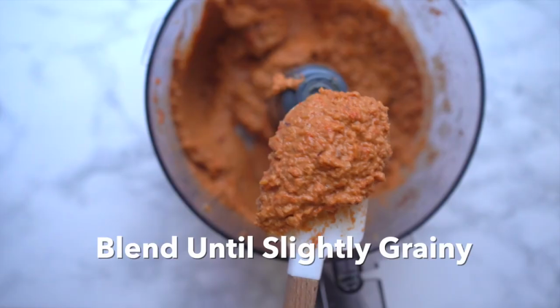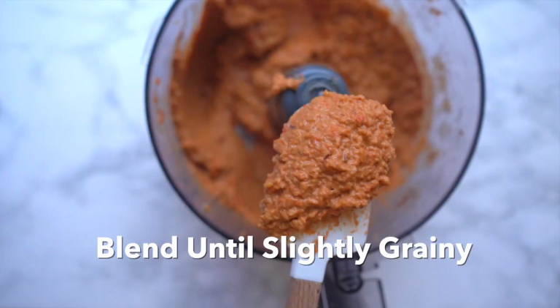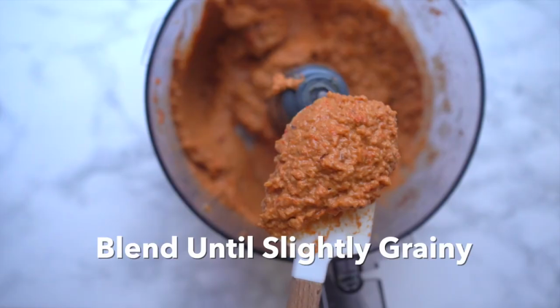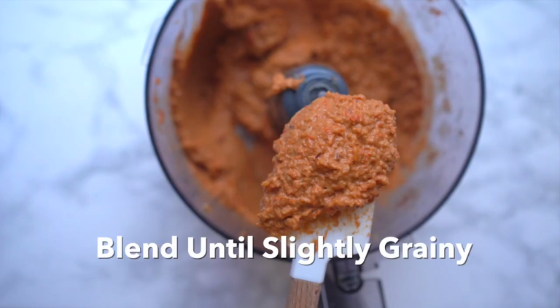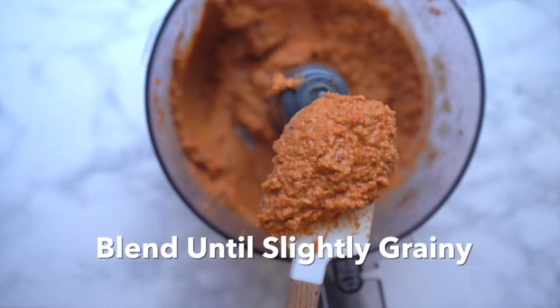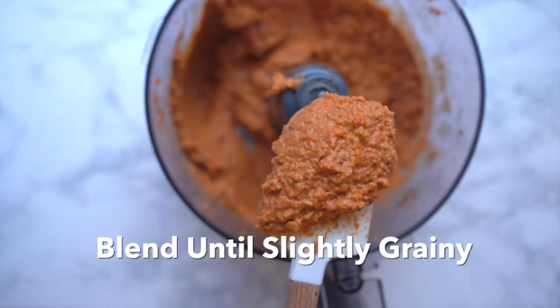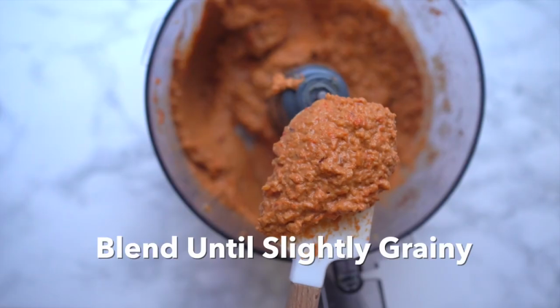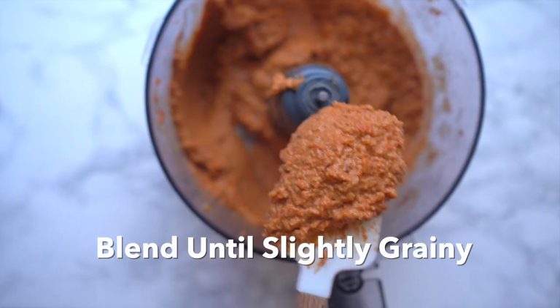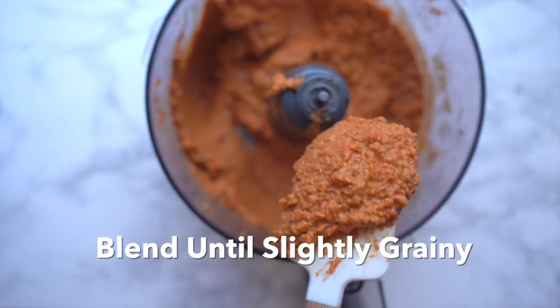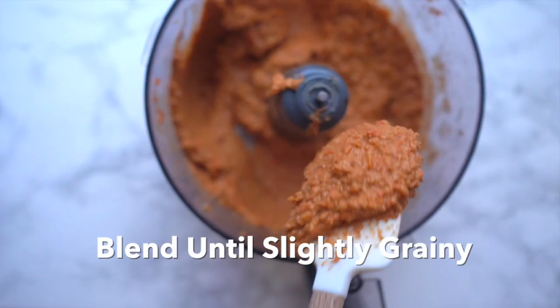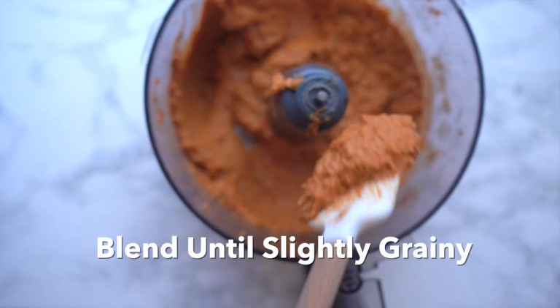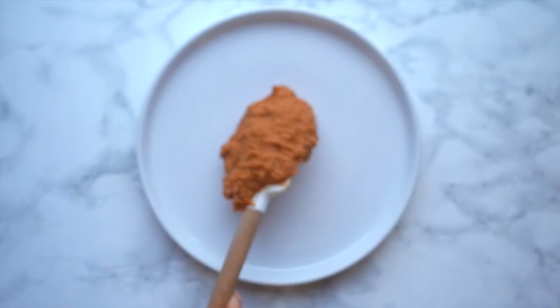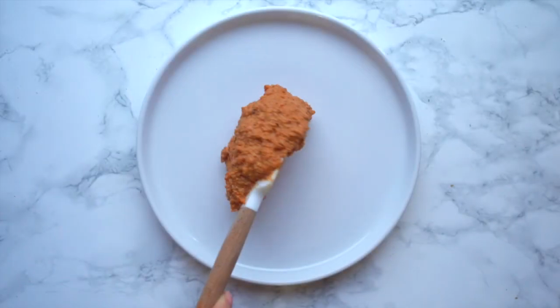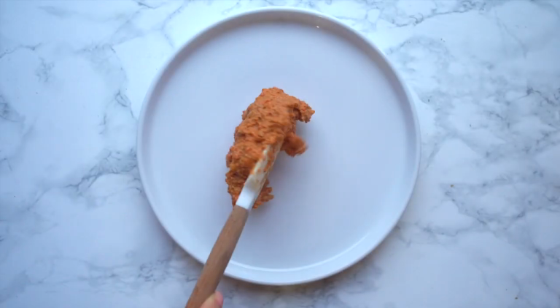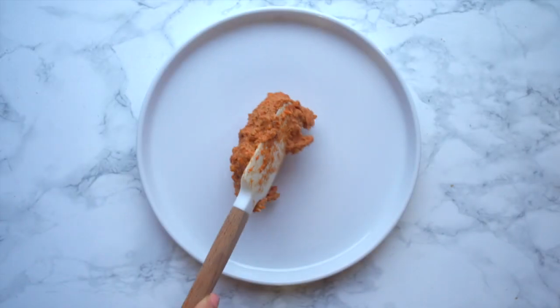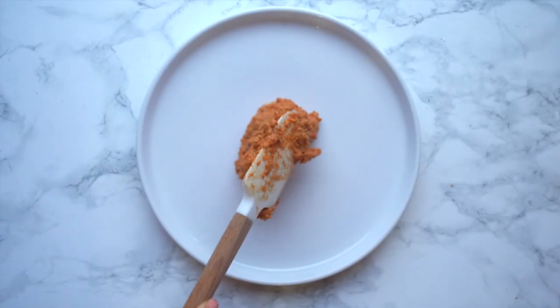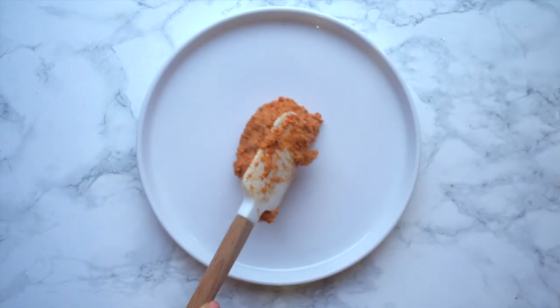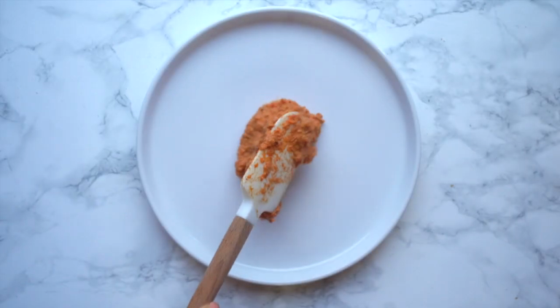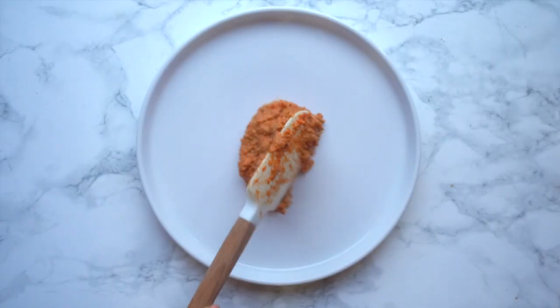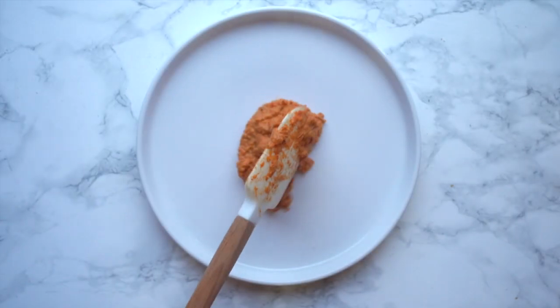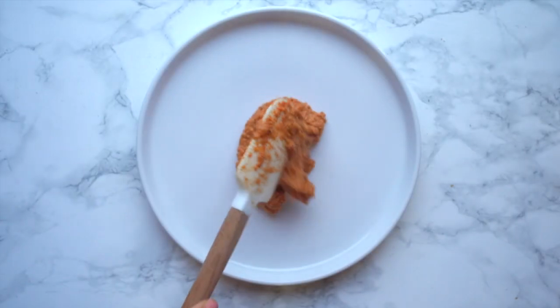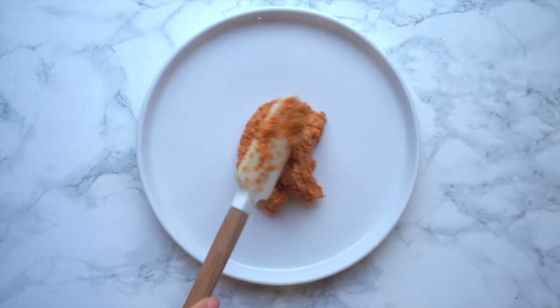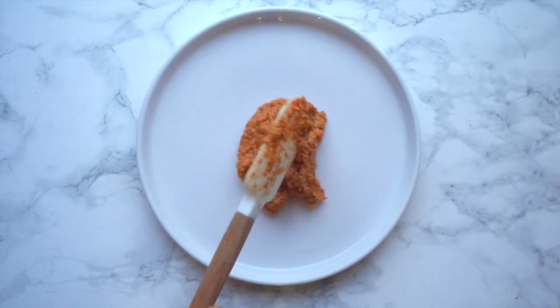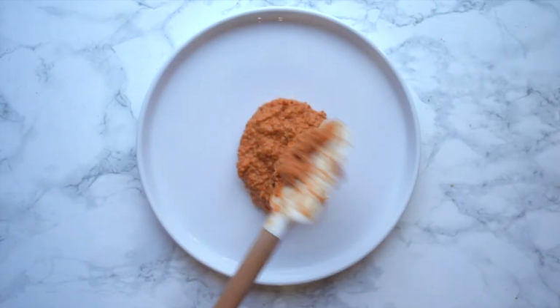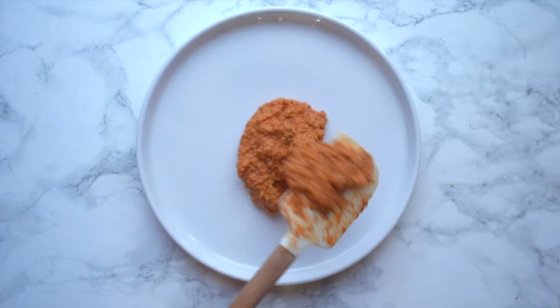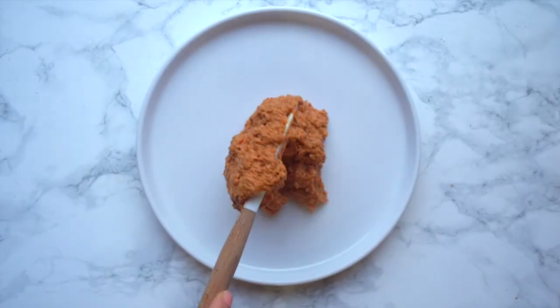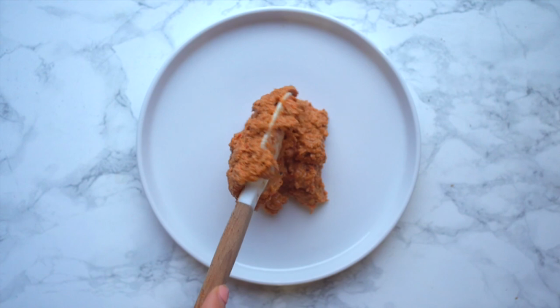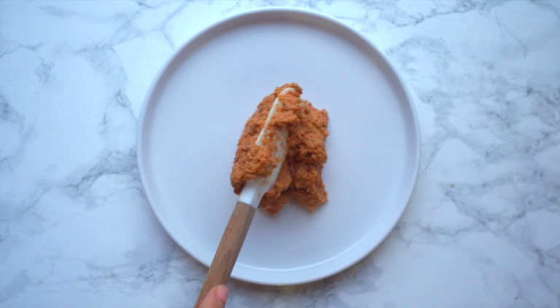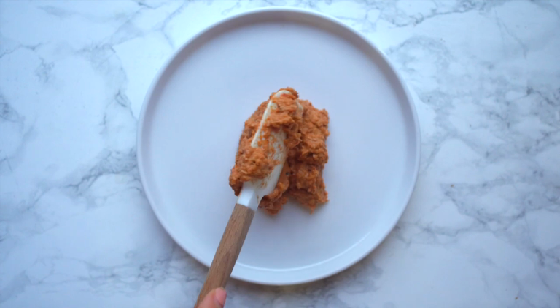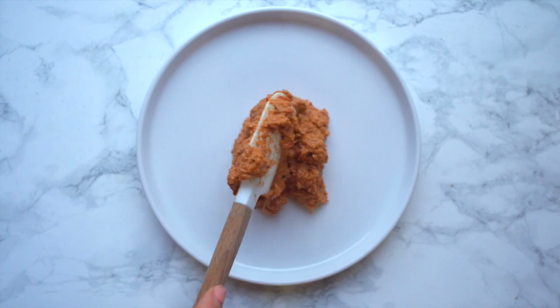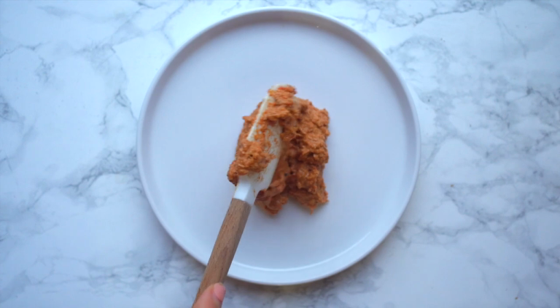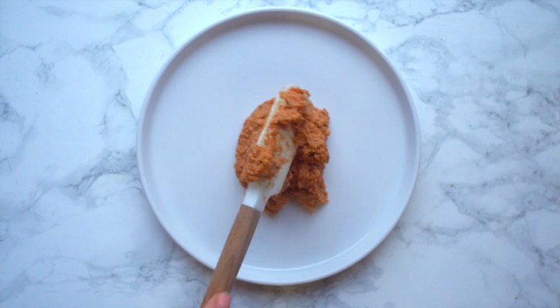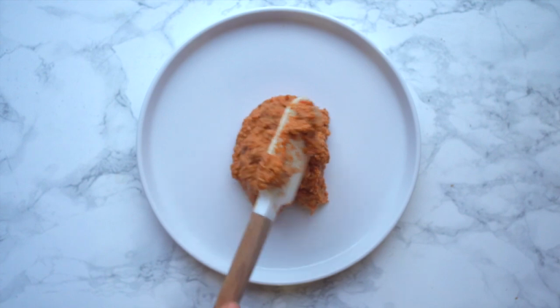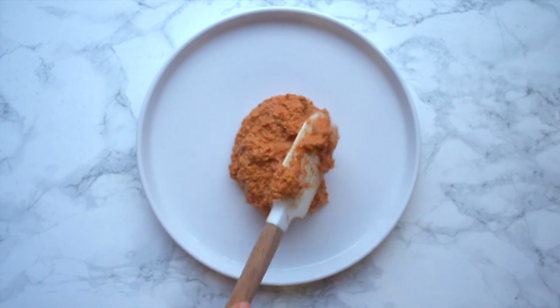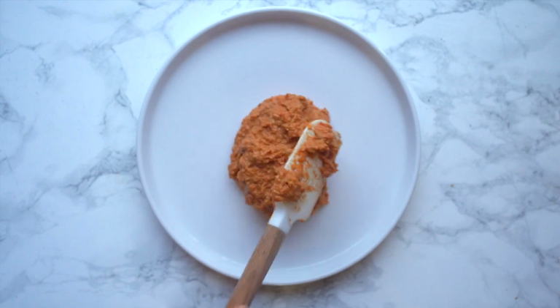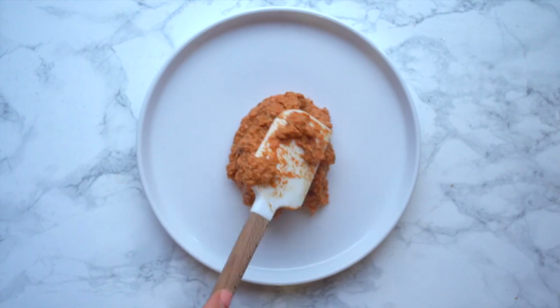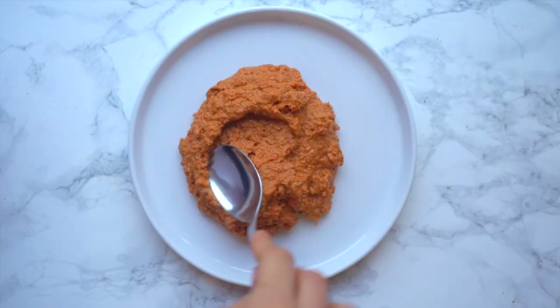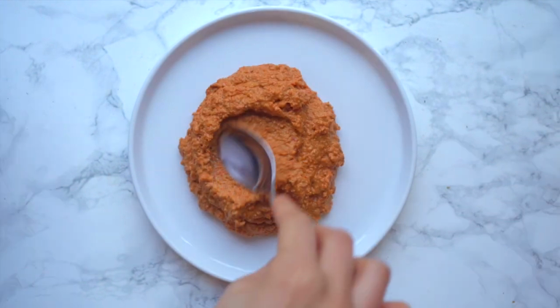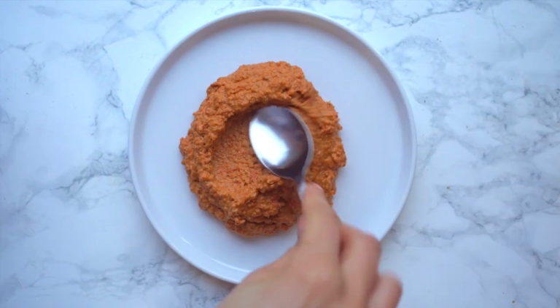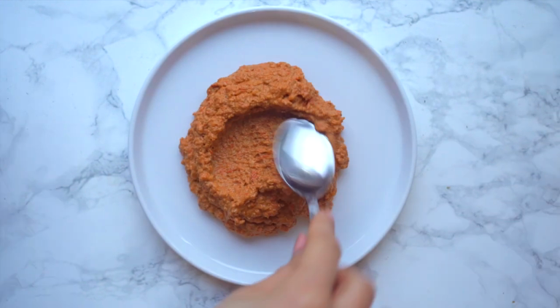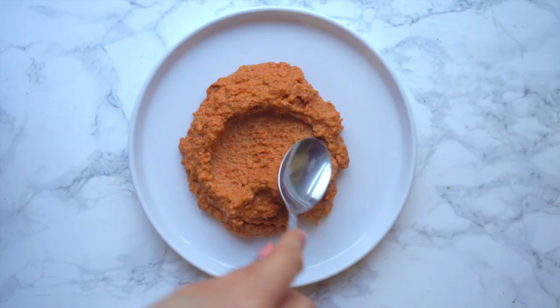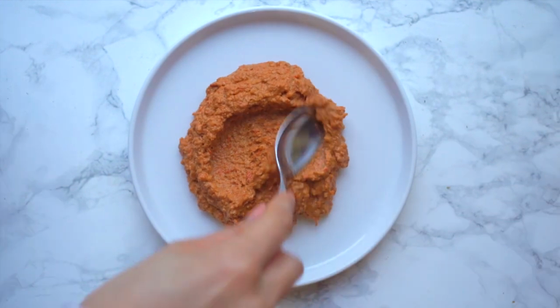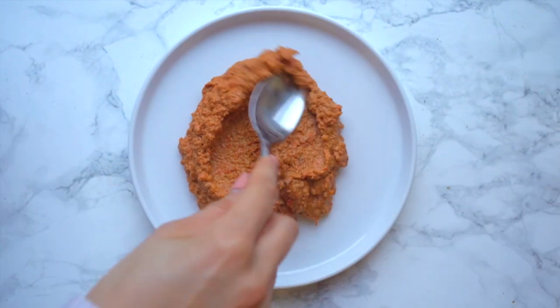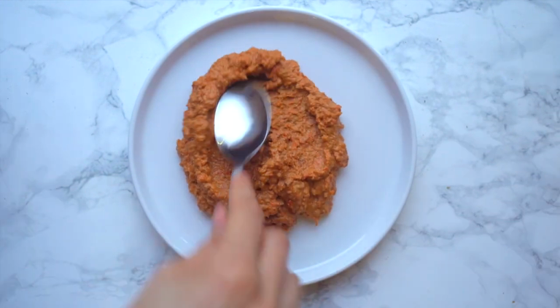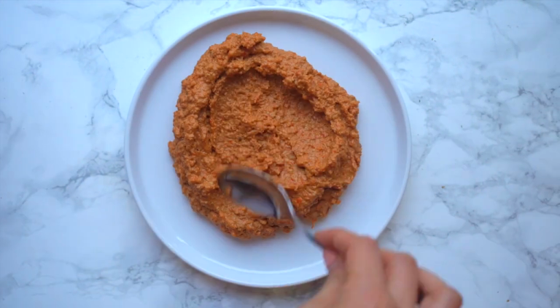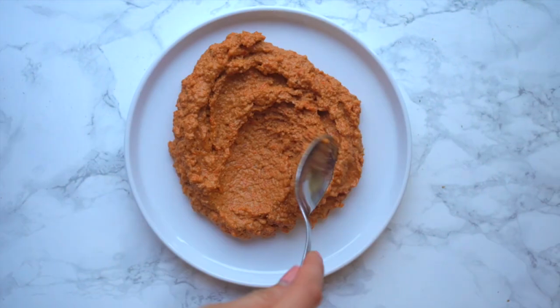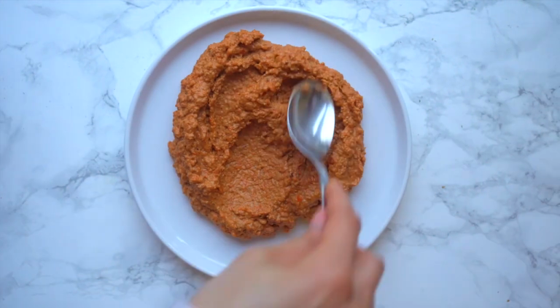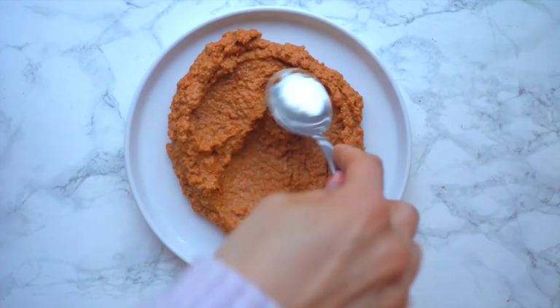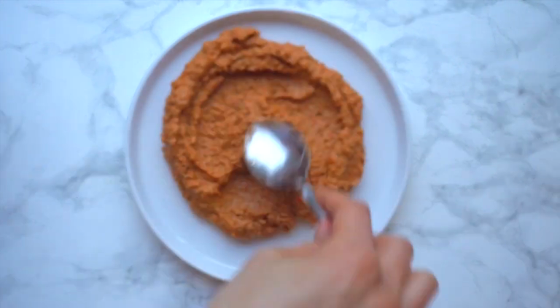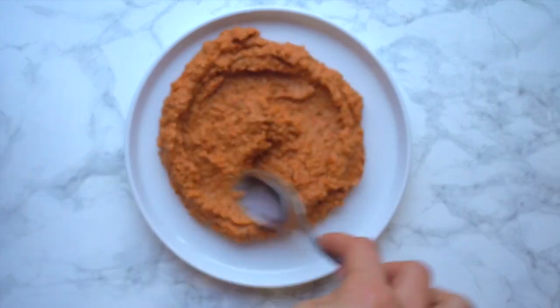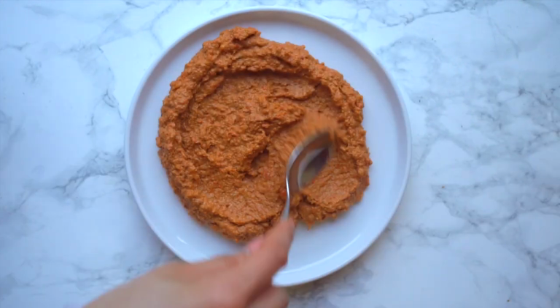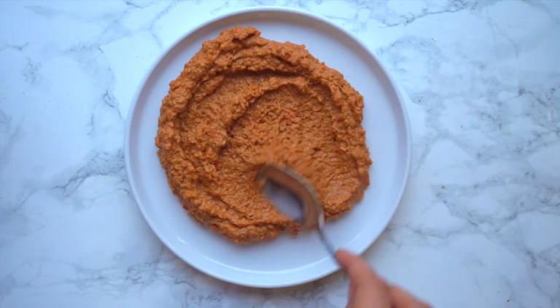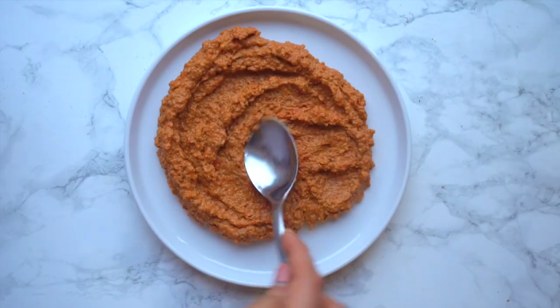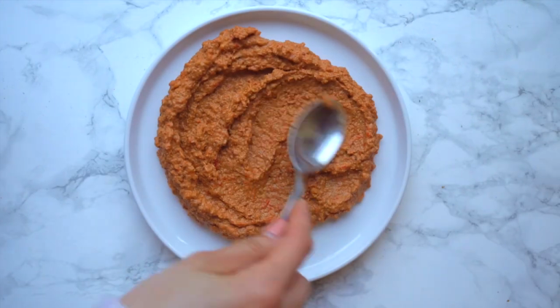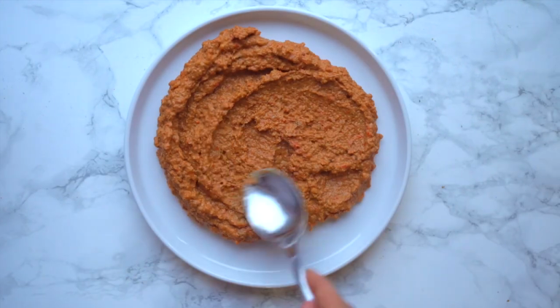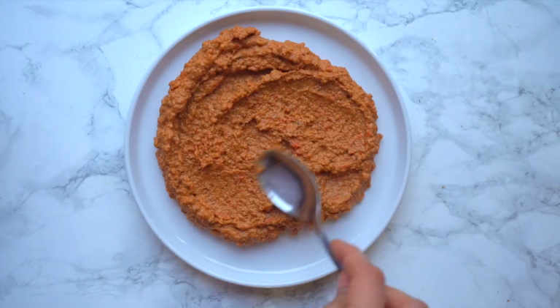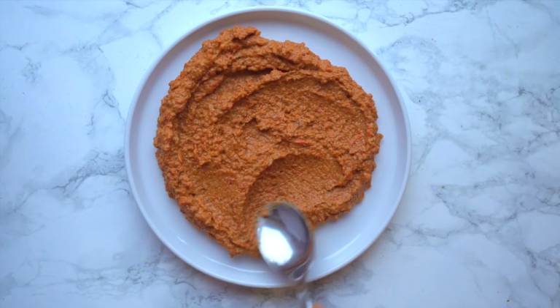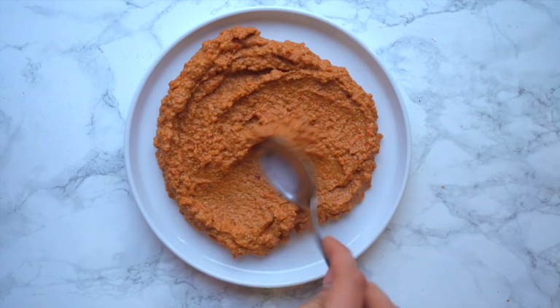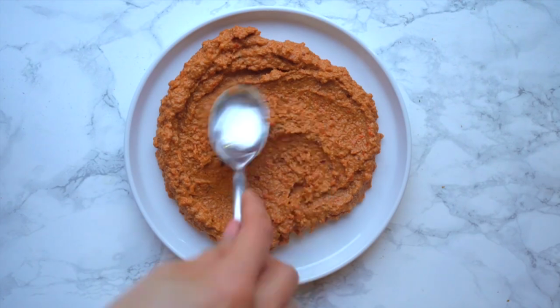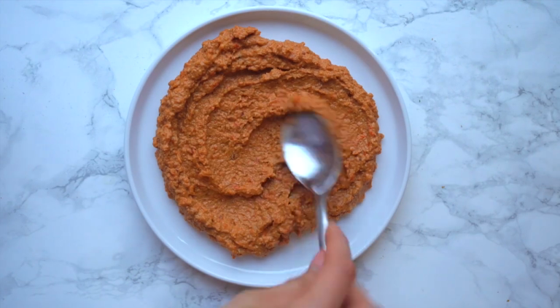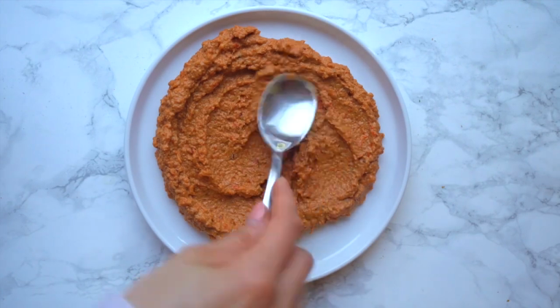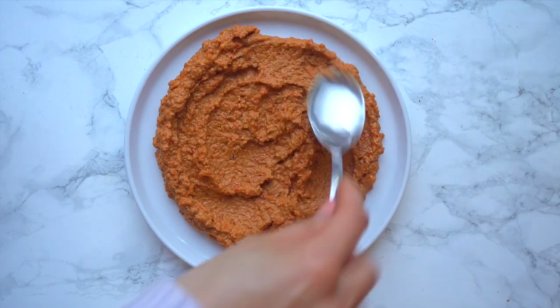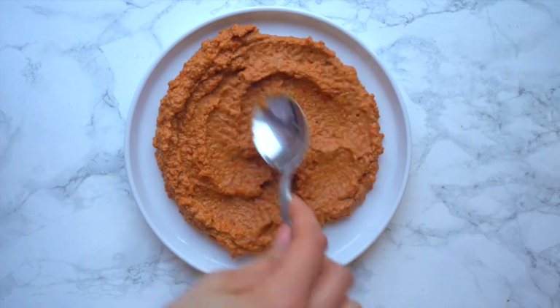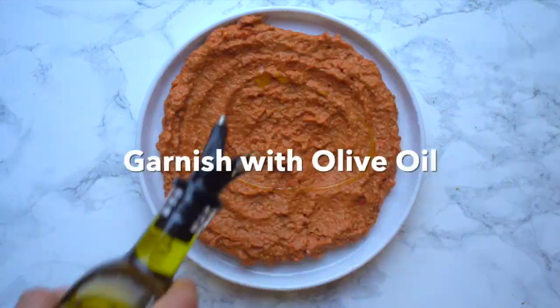Blend until you only have a slight grain. You don't want it to be super smooth, so make sure that grain remains. Then you plate it and garnish.